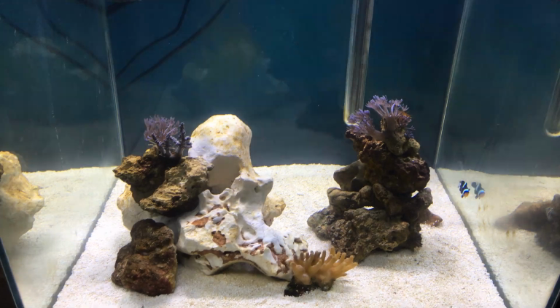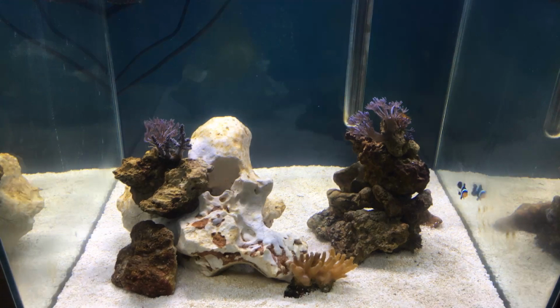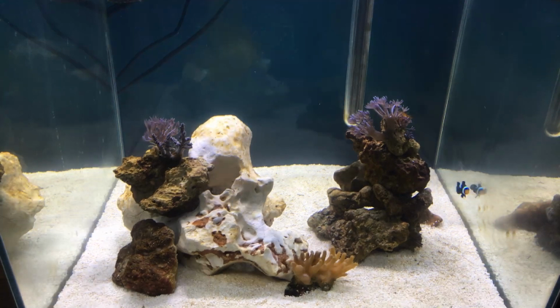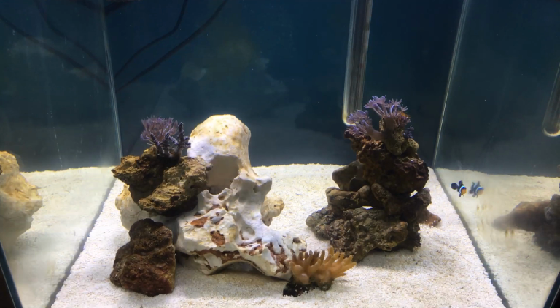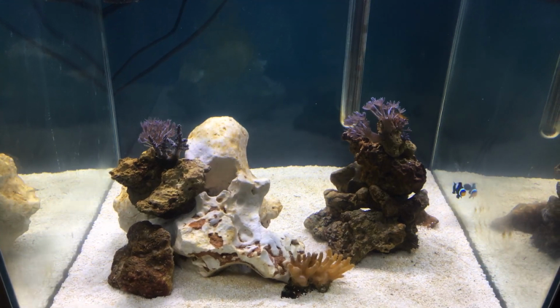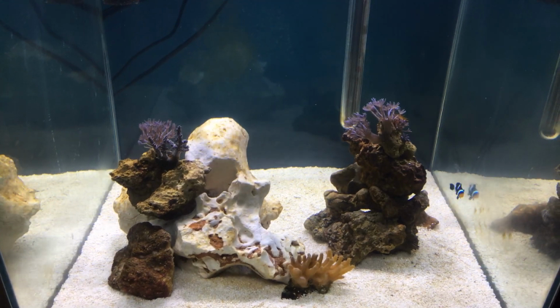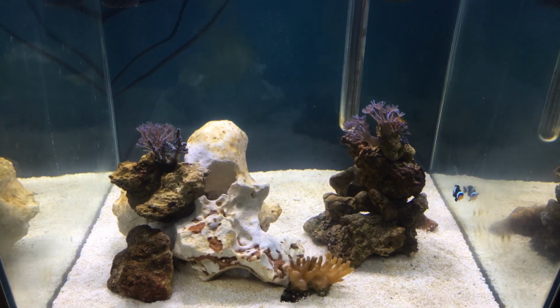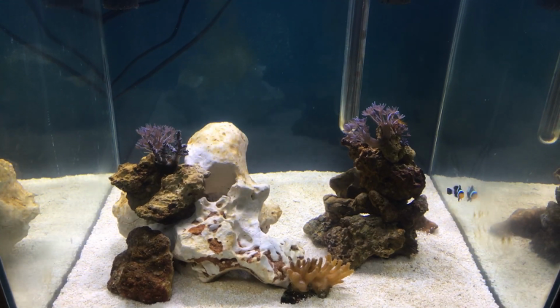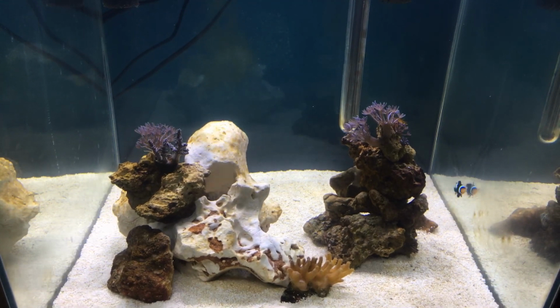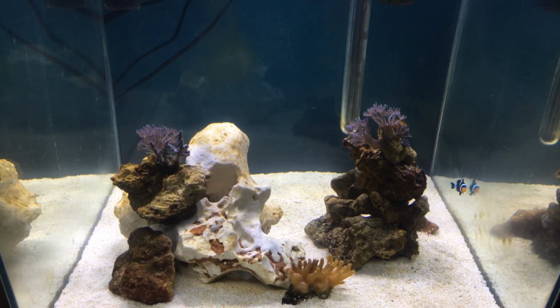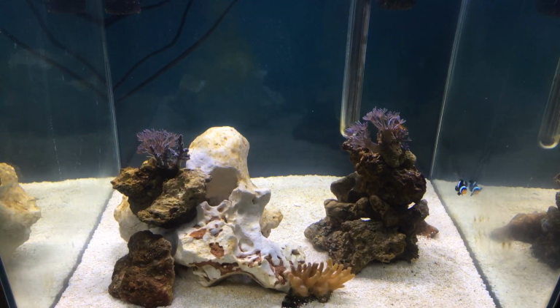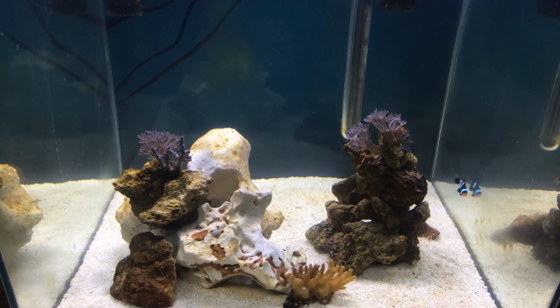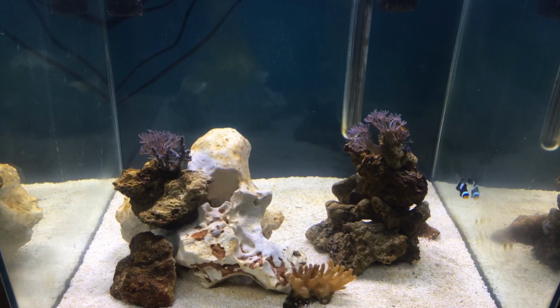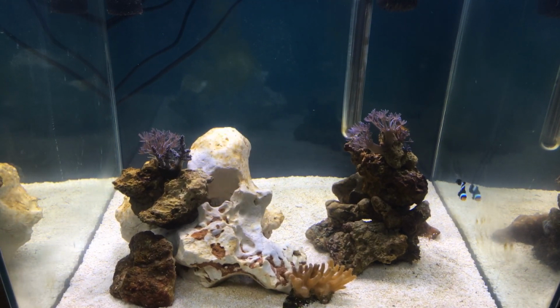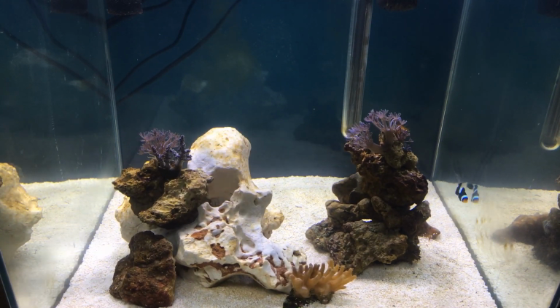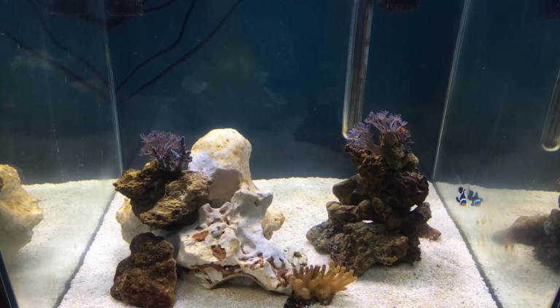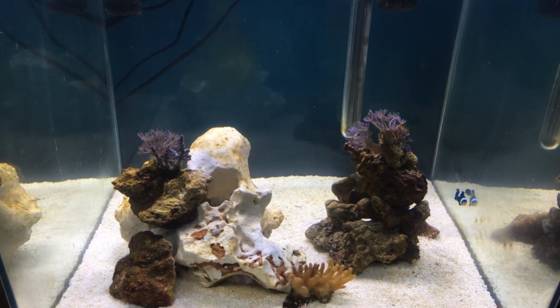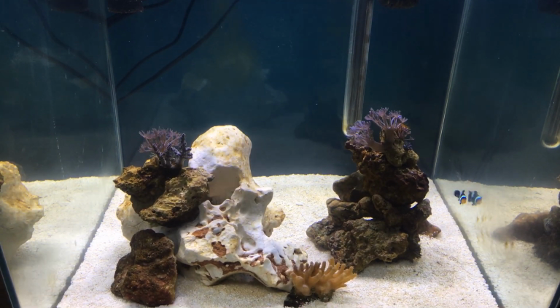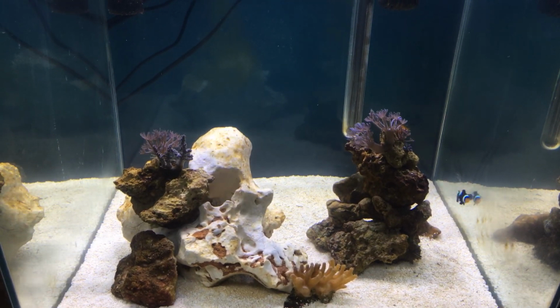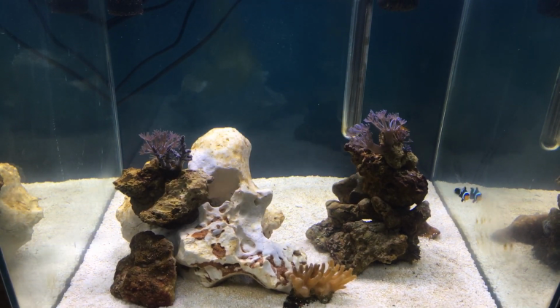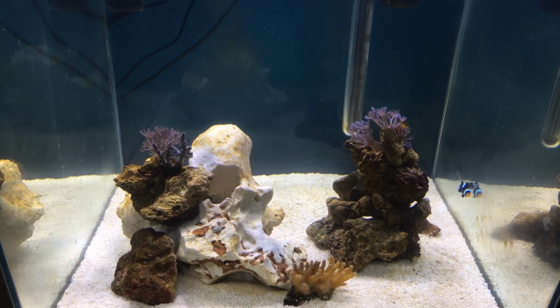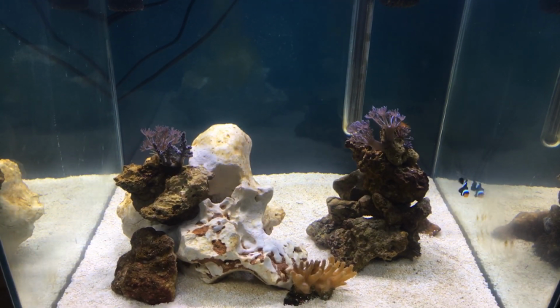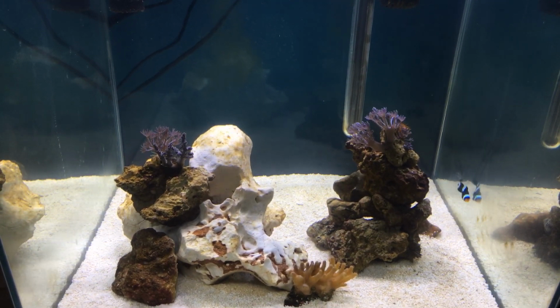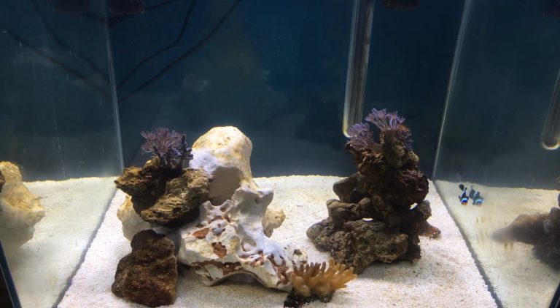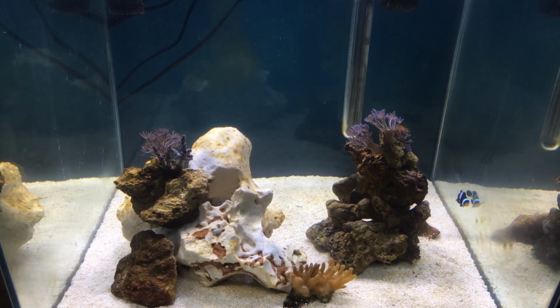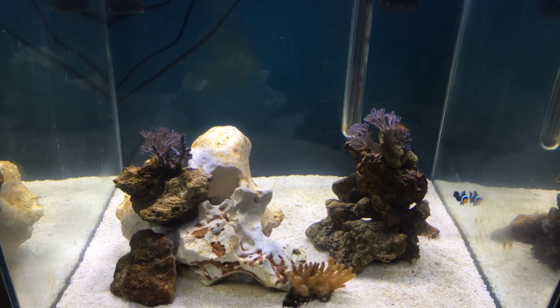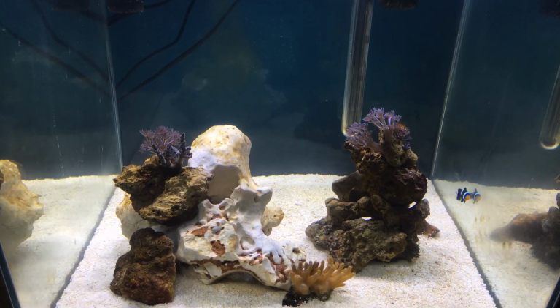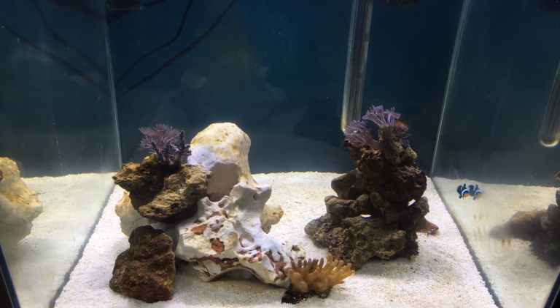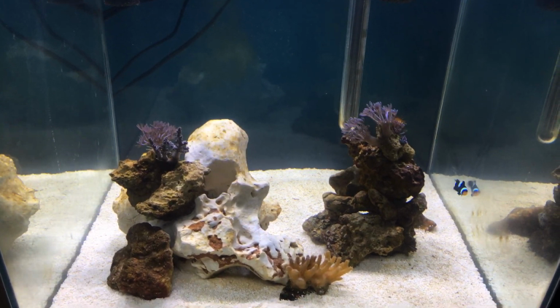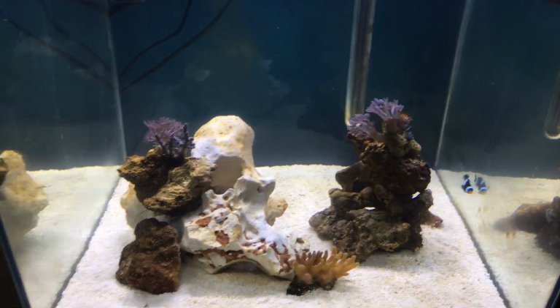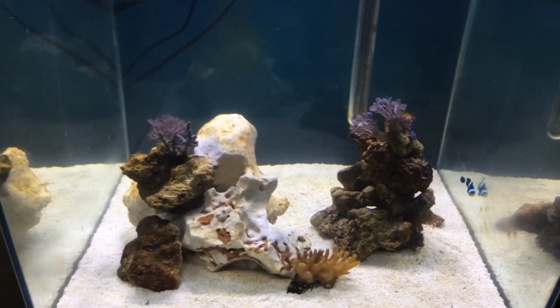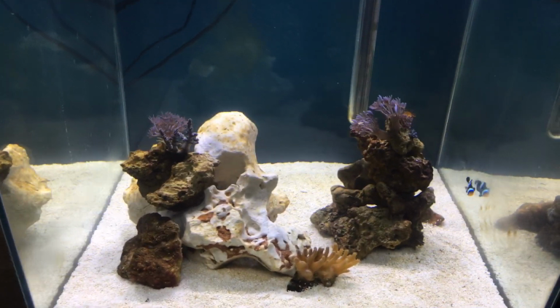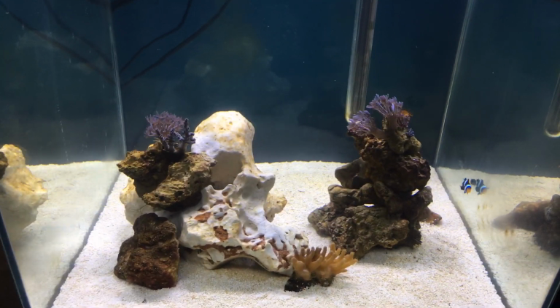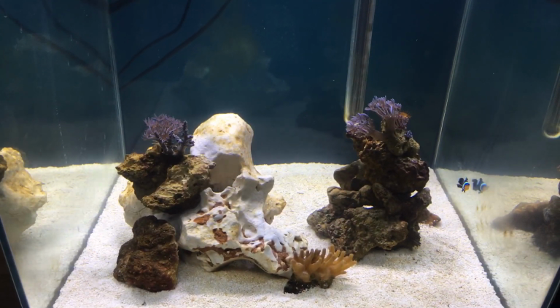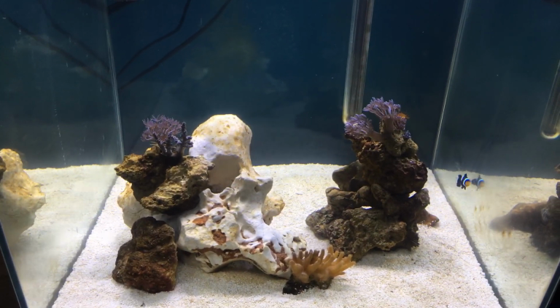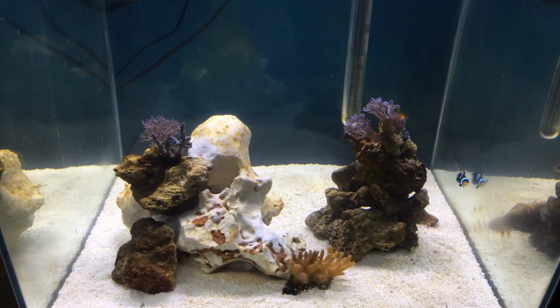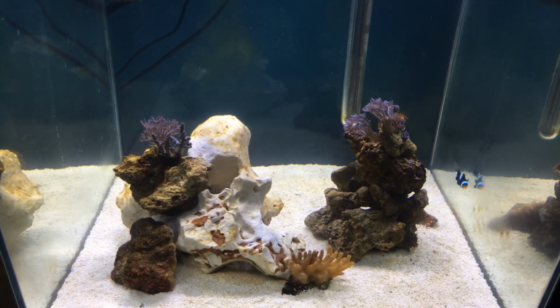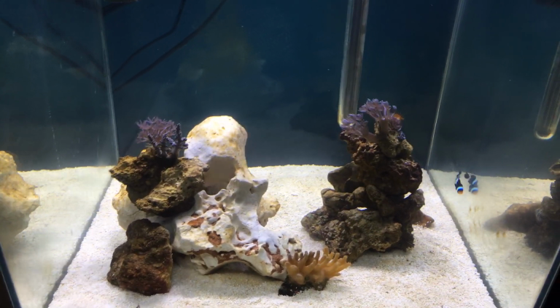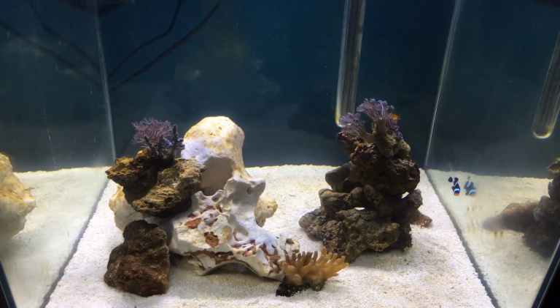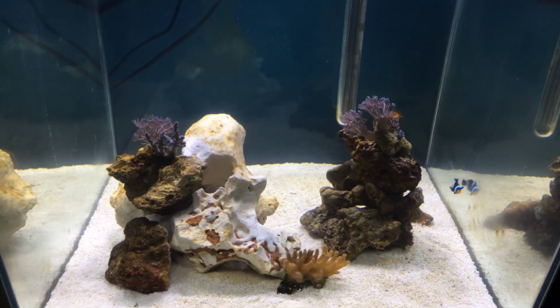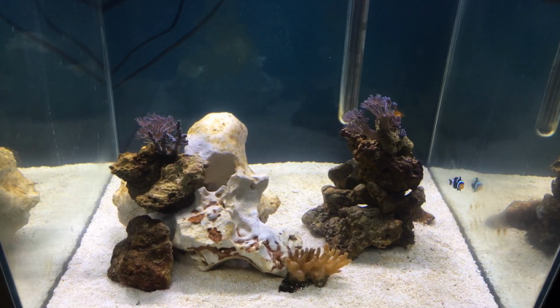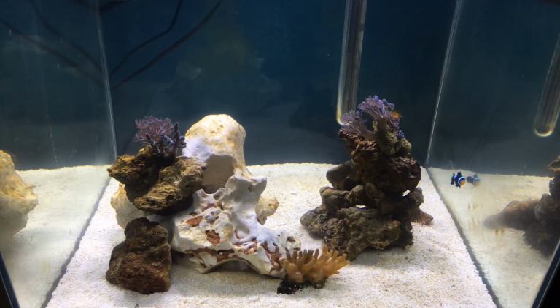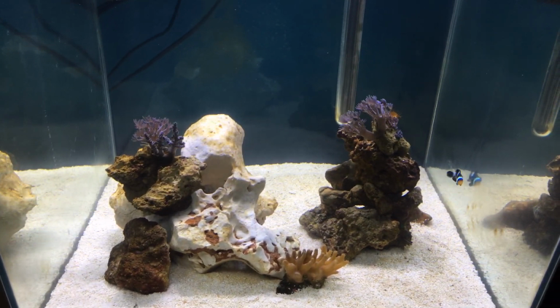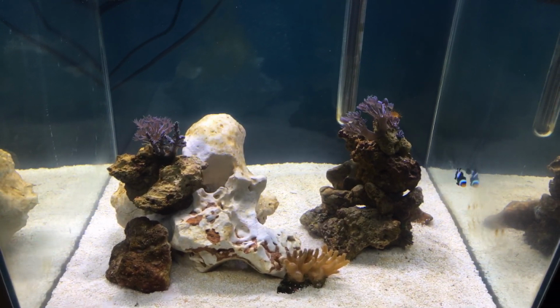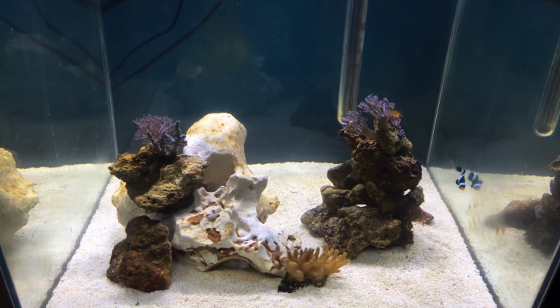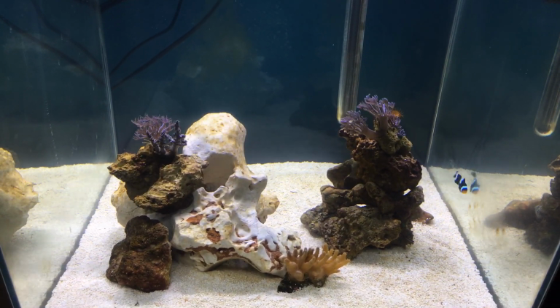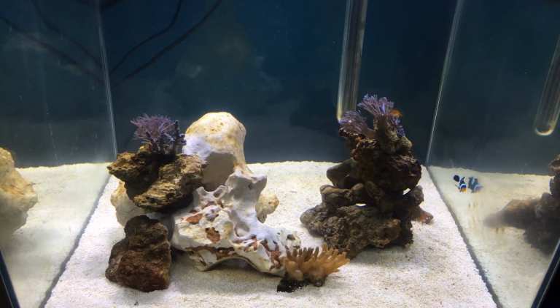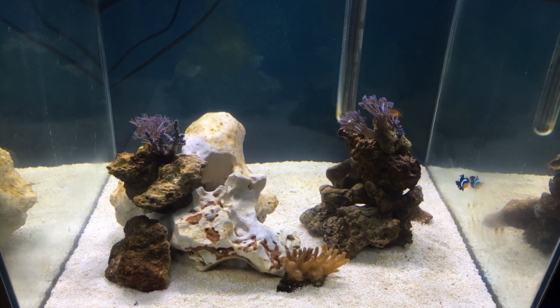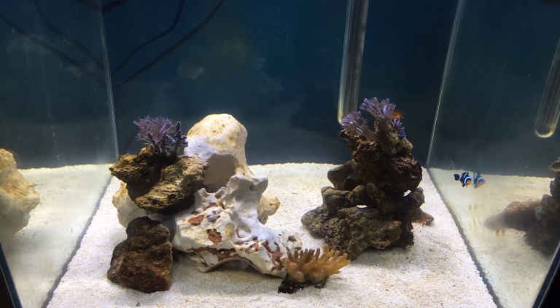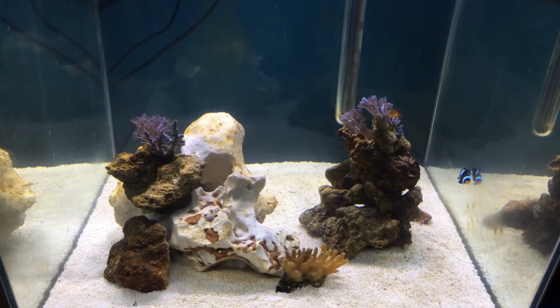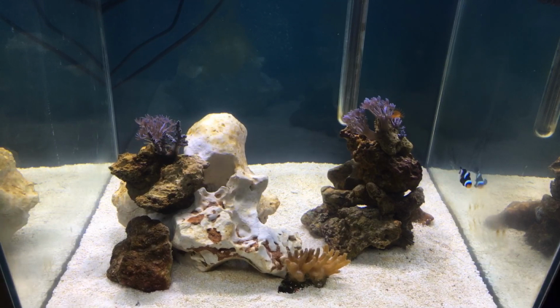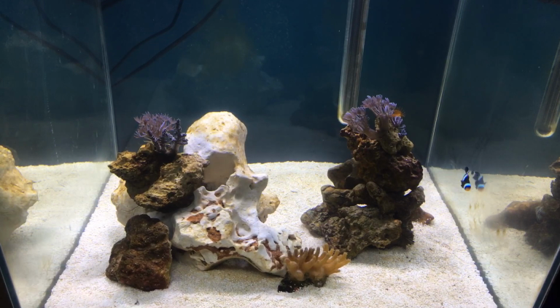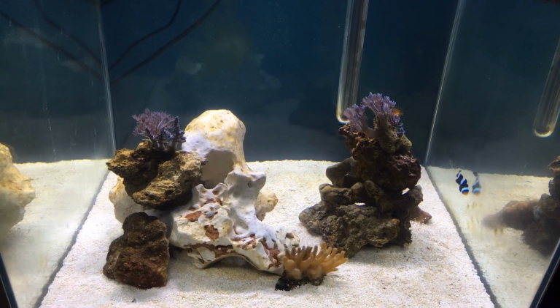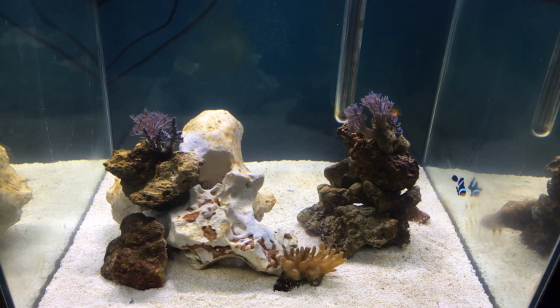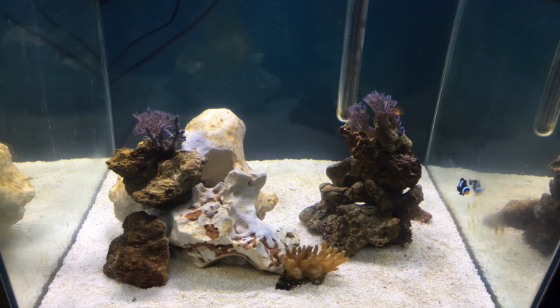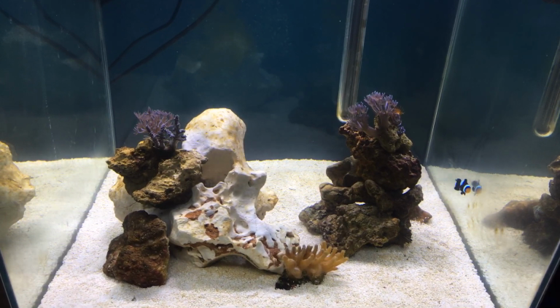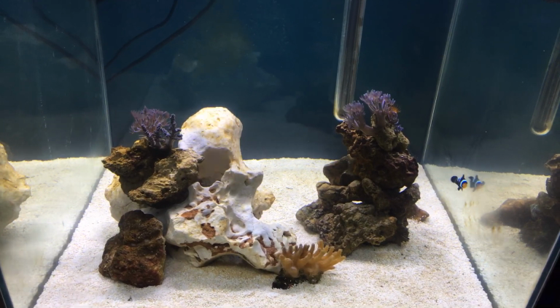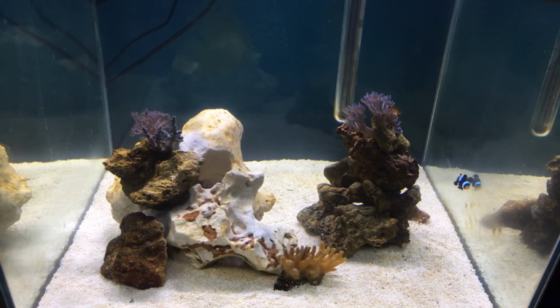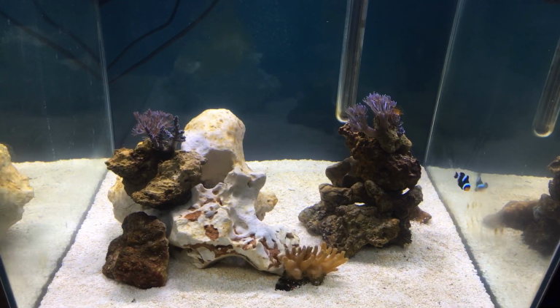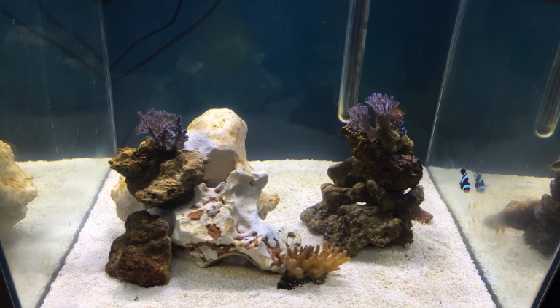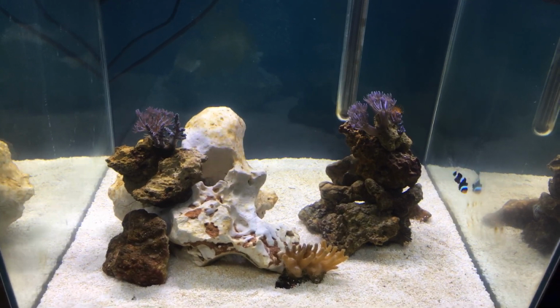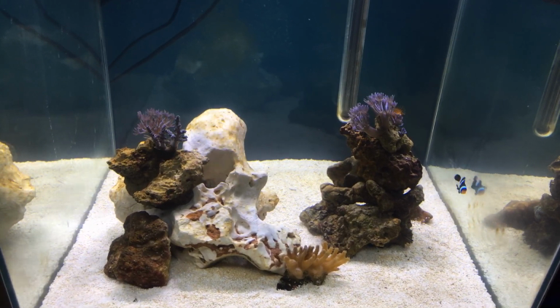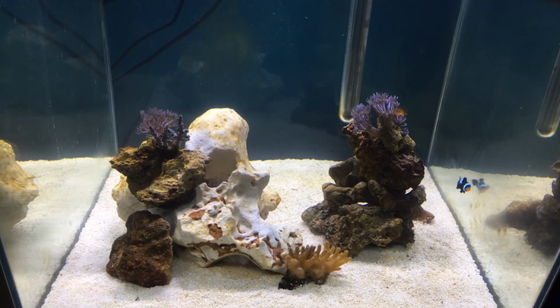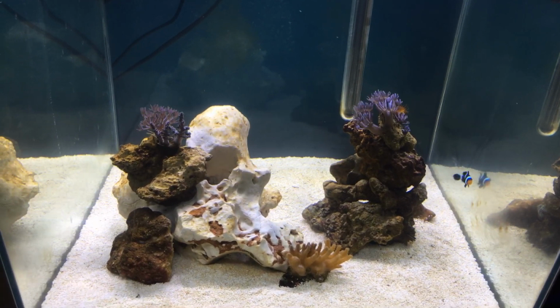Hi guys, Angelfish Keeper here today. I'm just going to quickly give you a quick update on the marine tank.